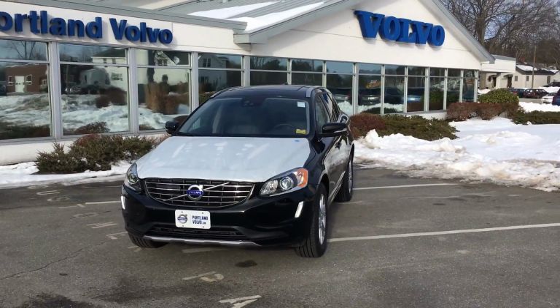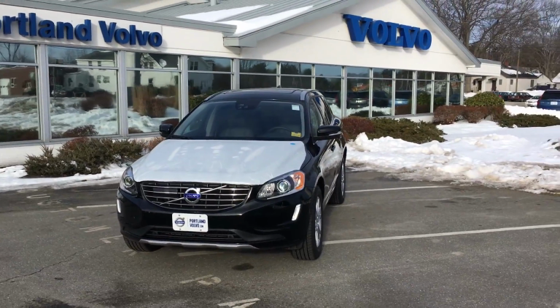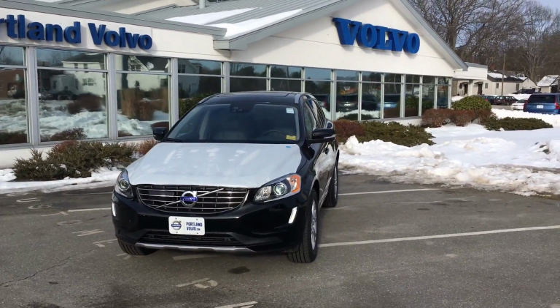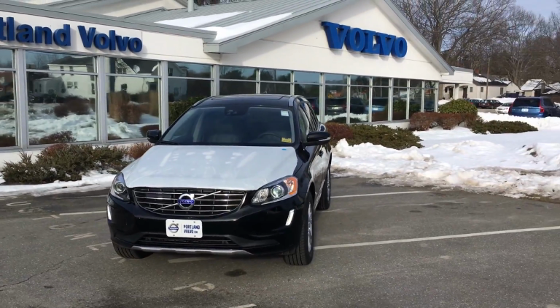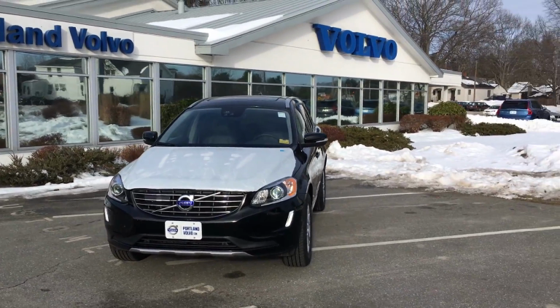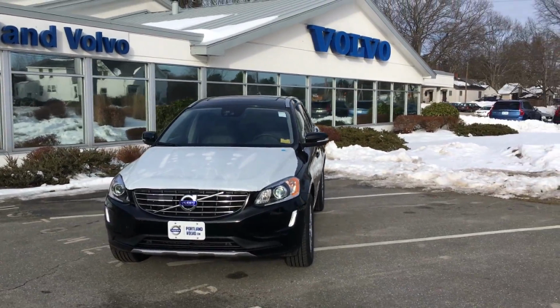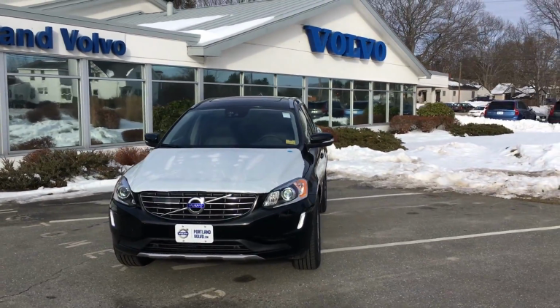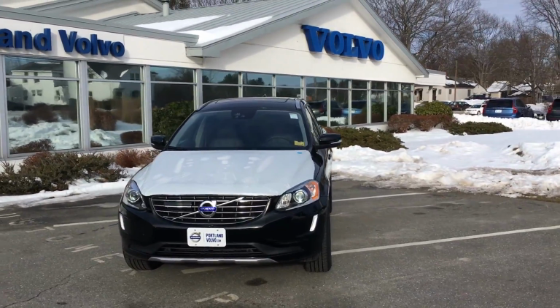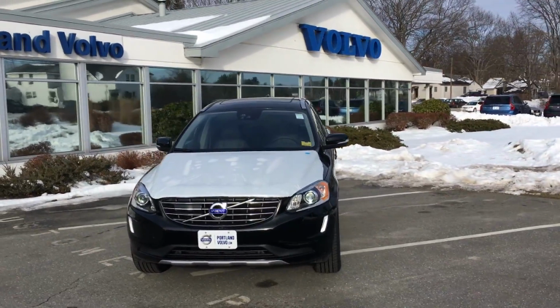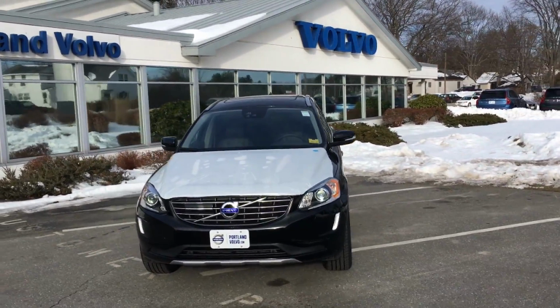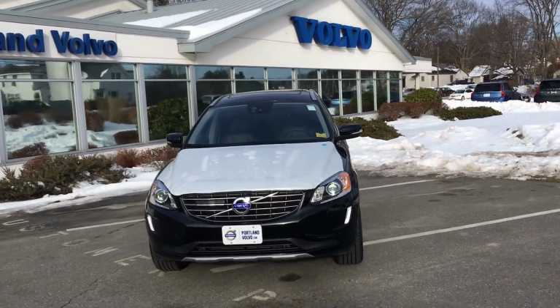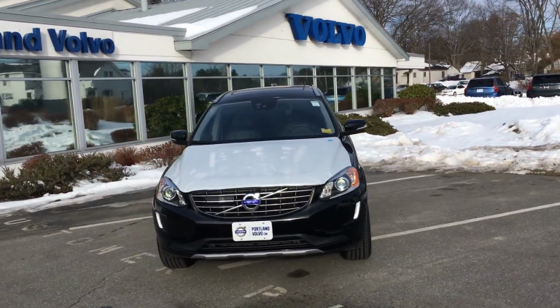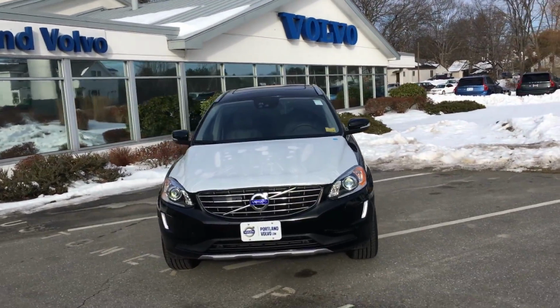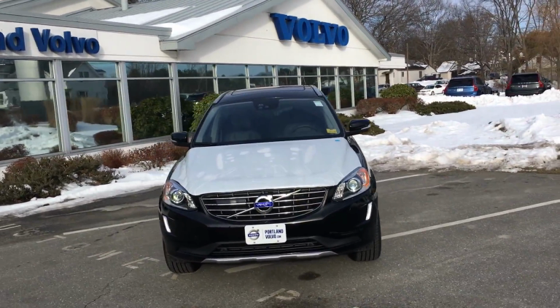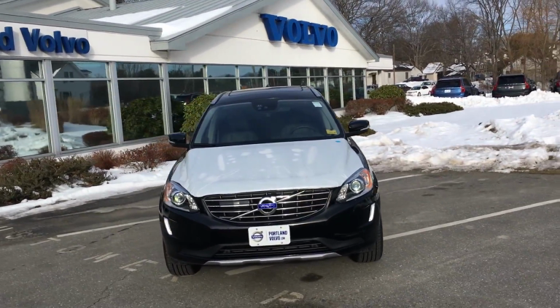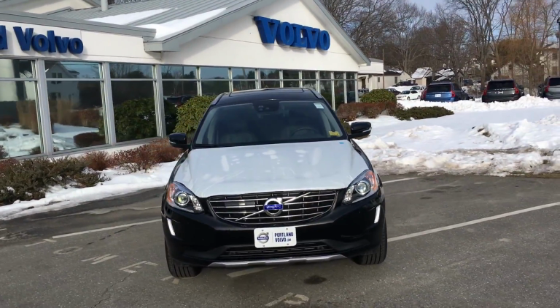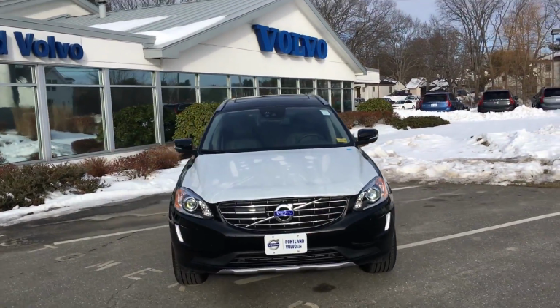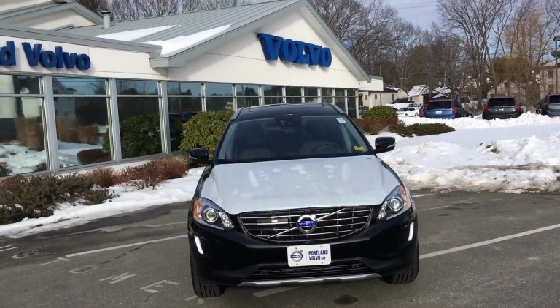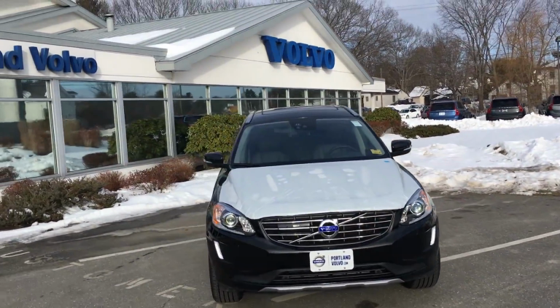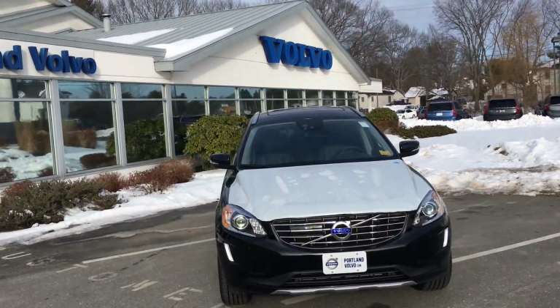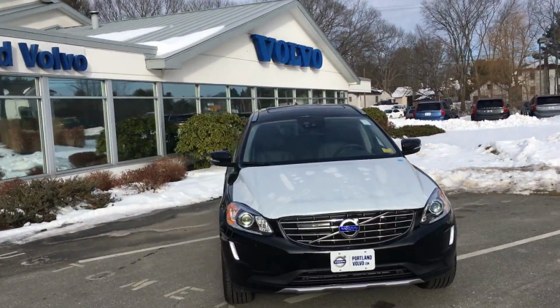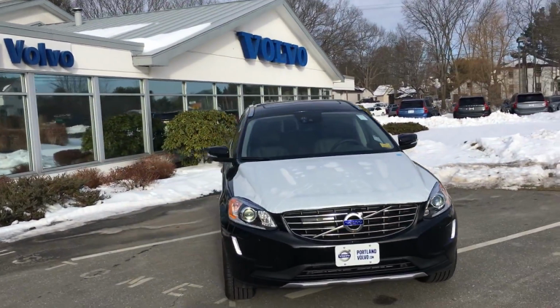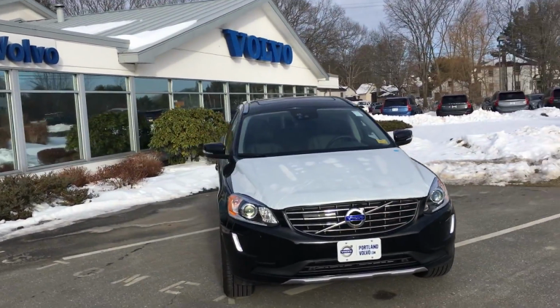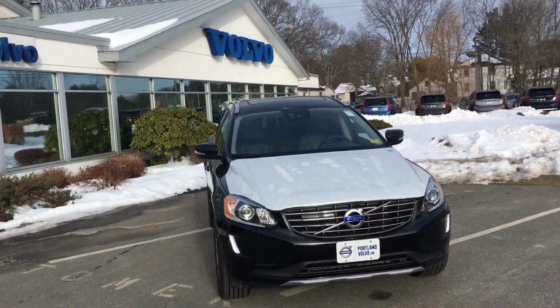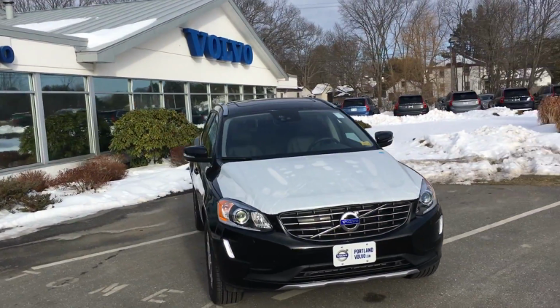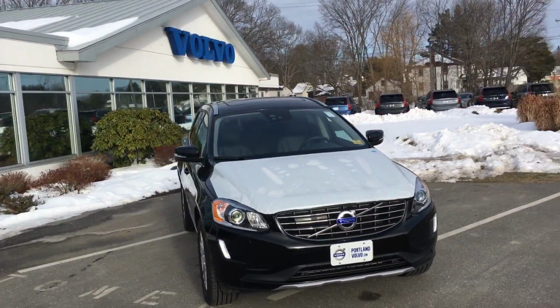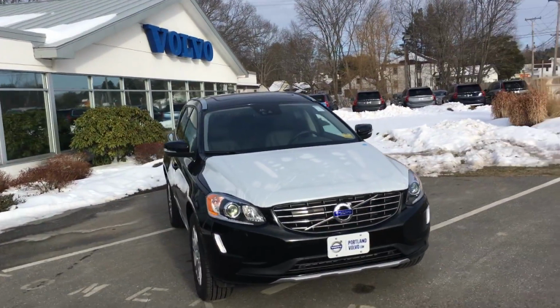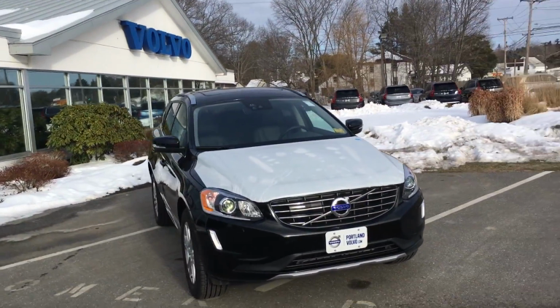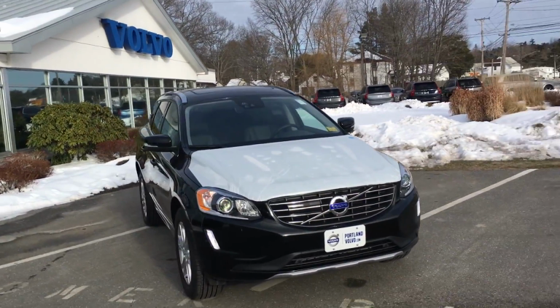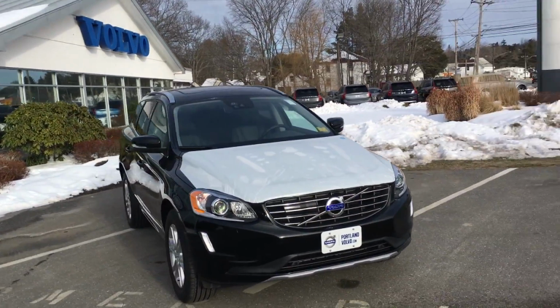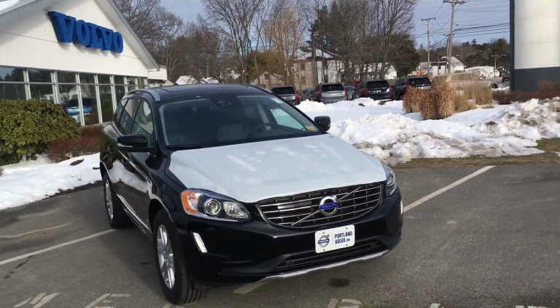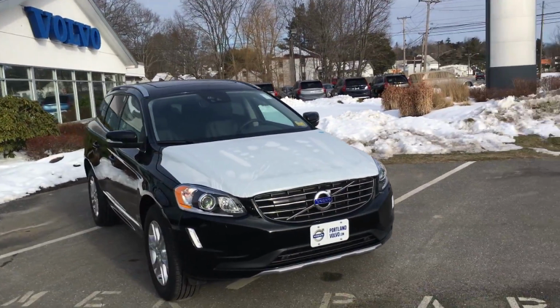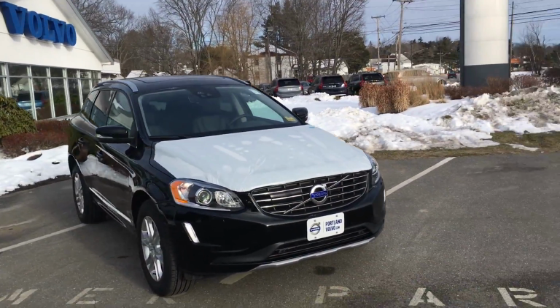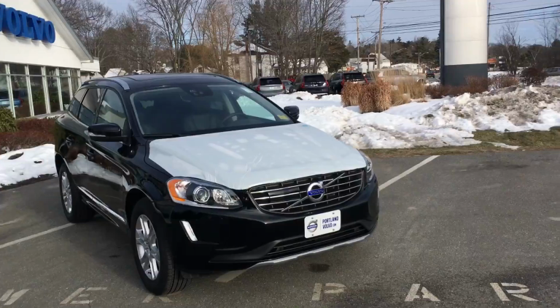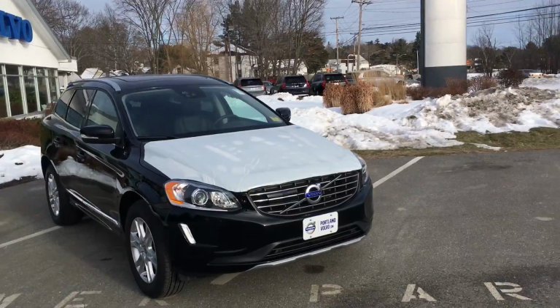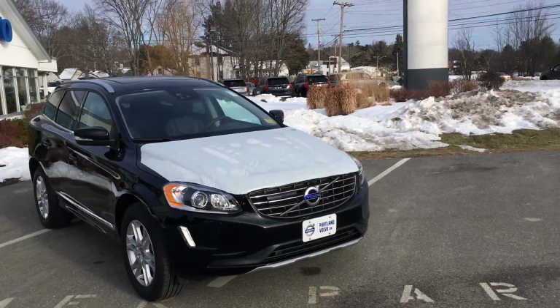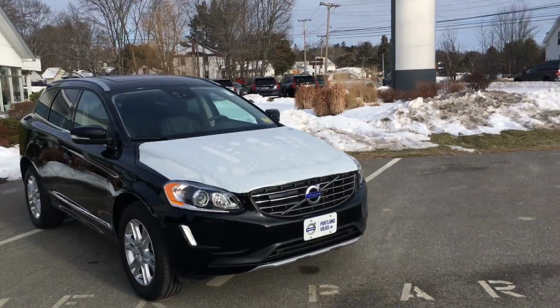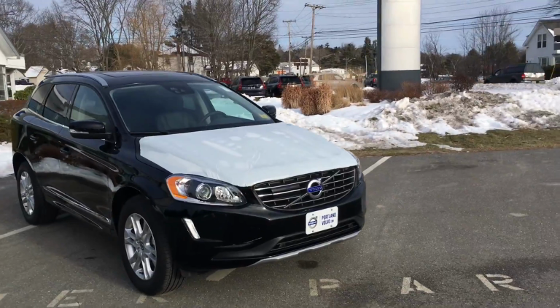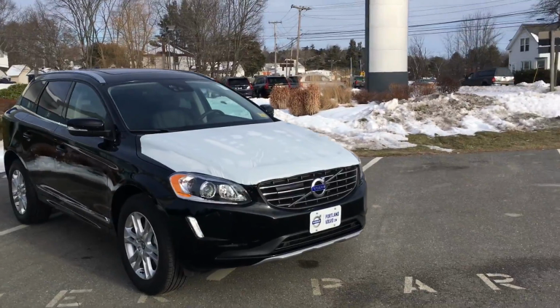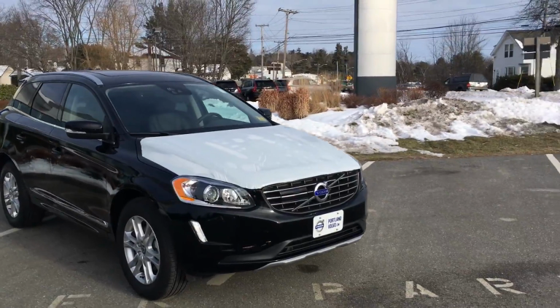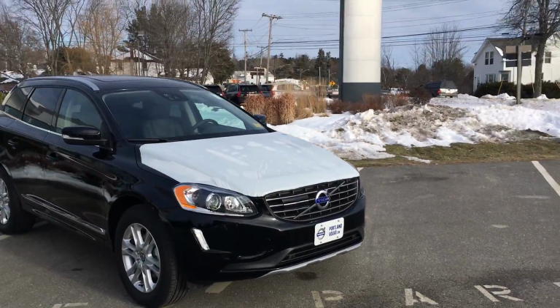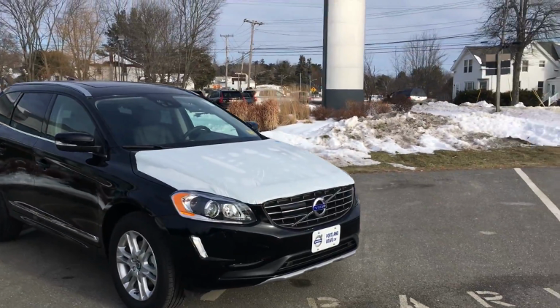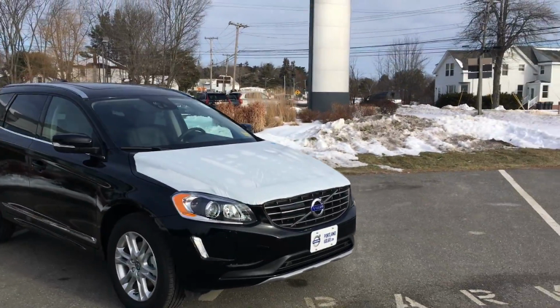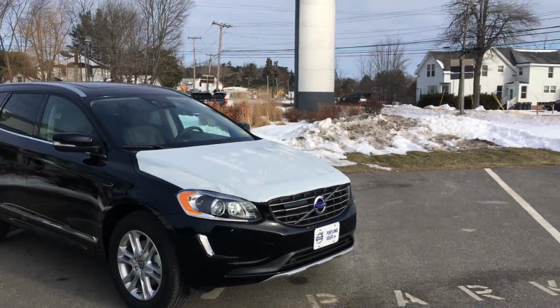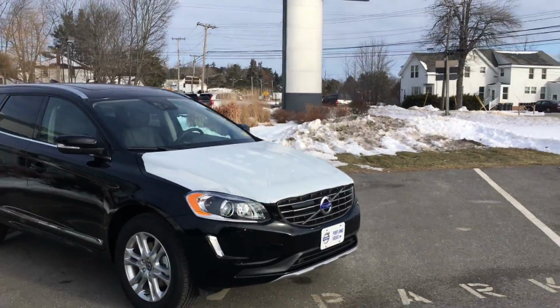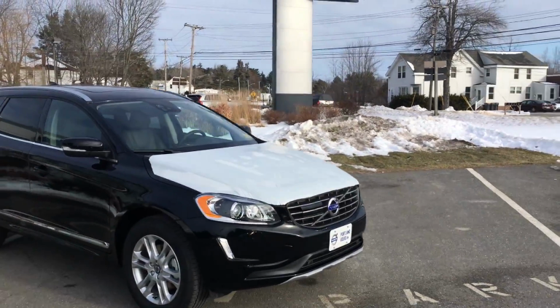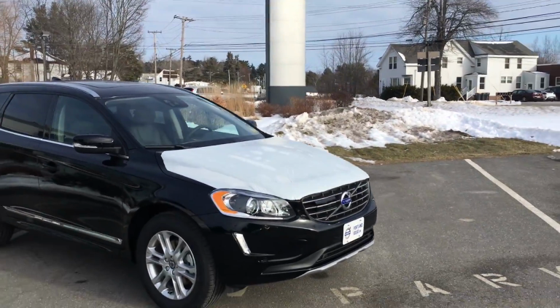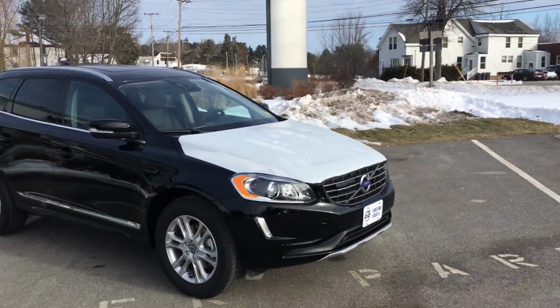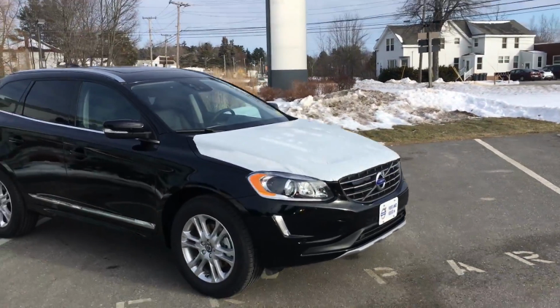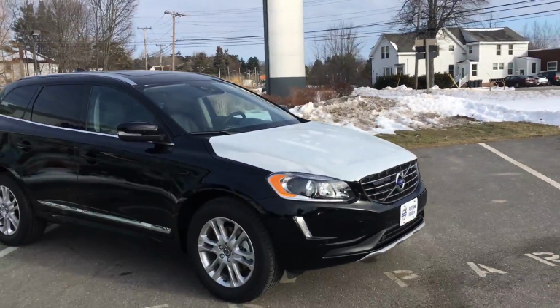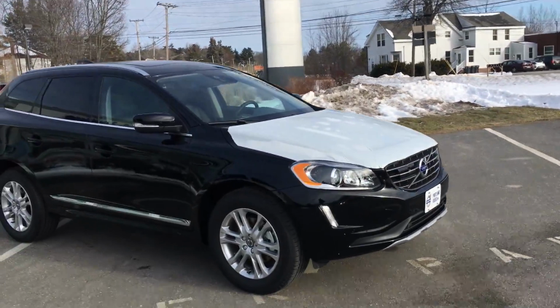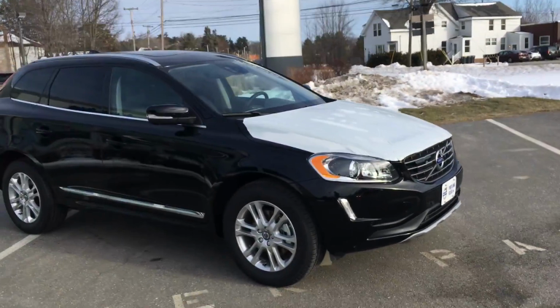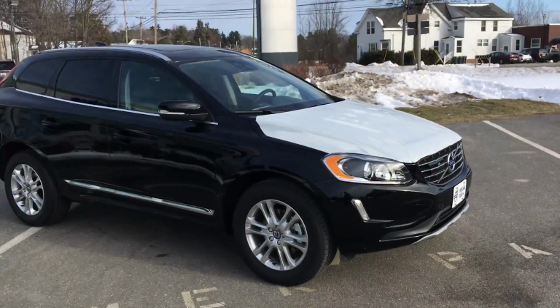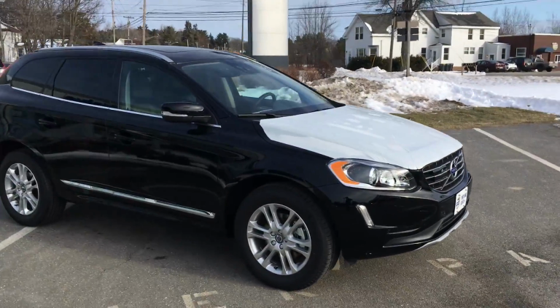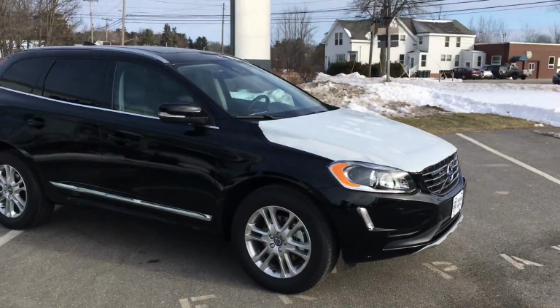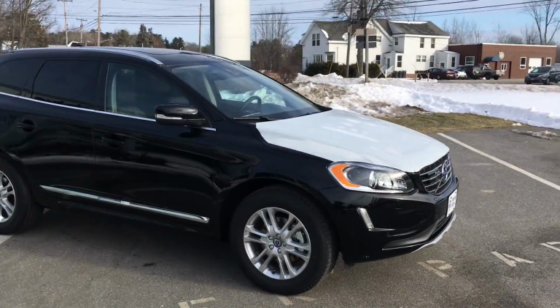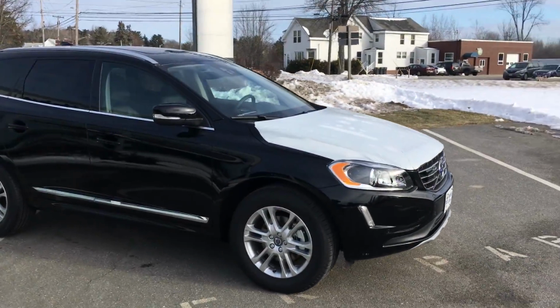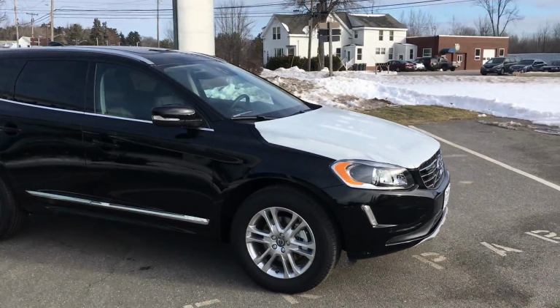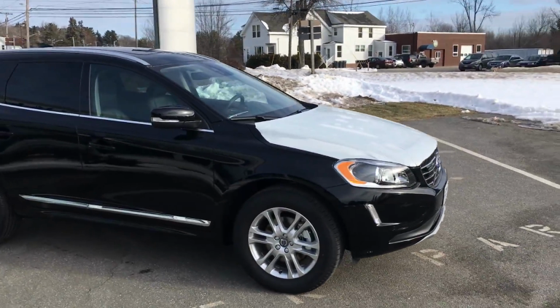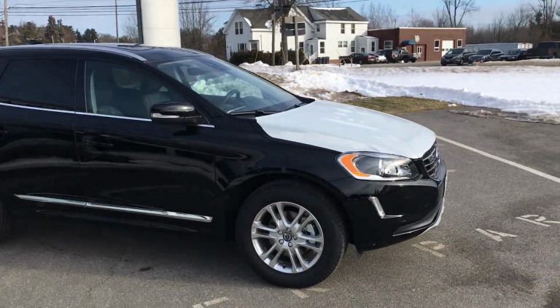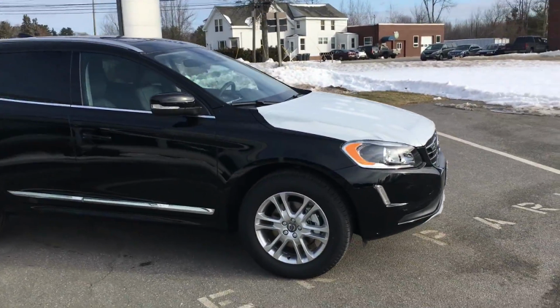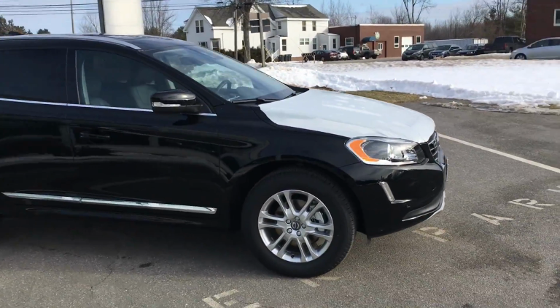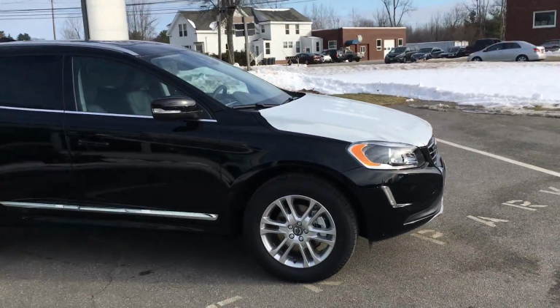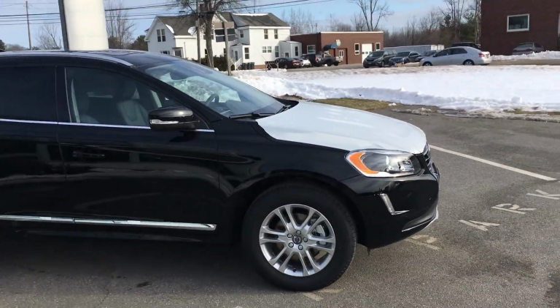Hey guys, Cody over here at Portland Volvo with this fully loaded 2016 Volvo XC60 — it's the platinum trim, so it's got everything.